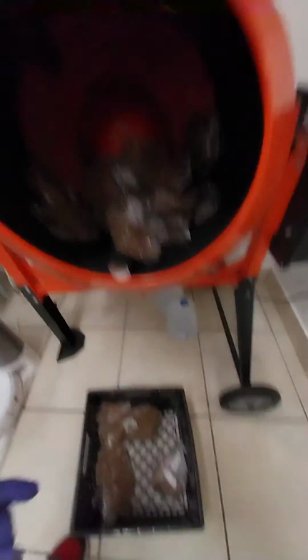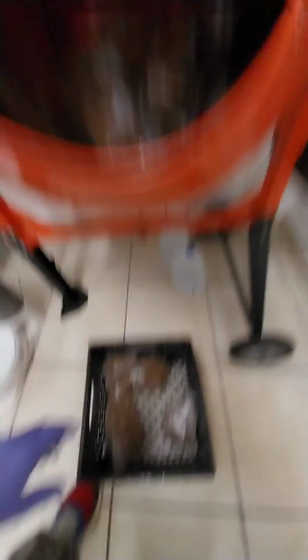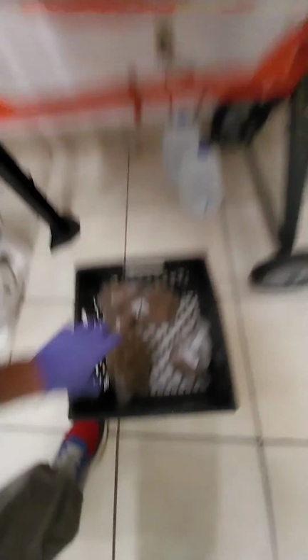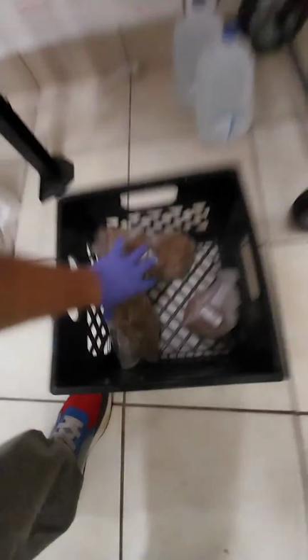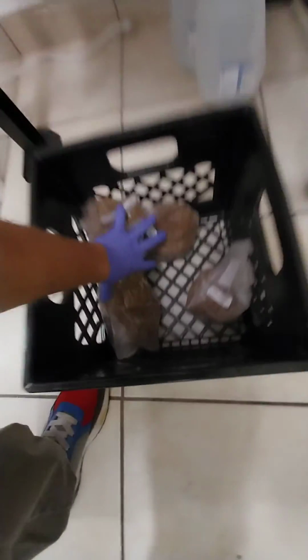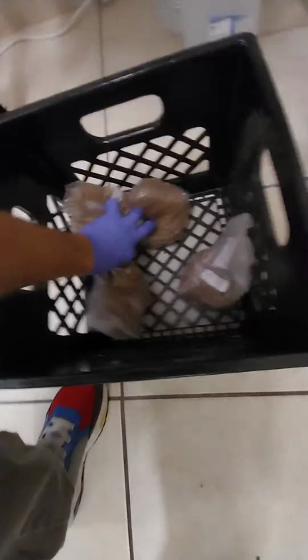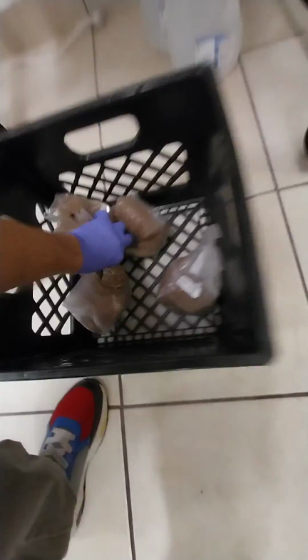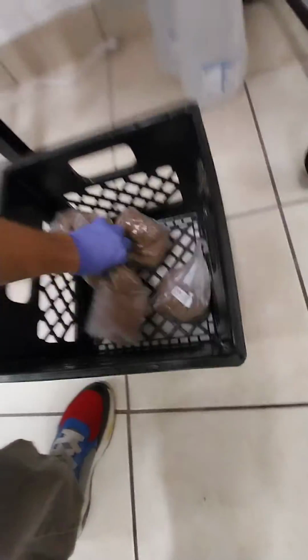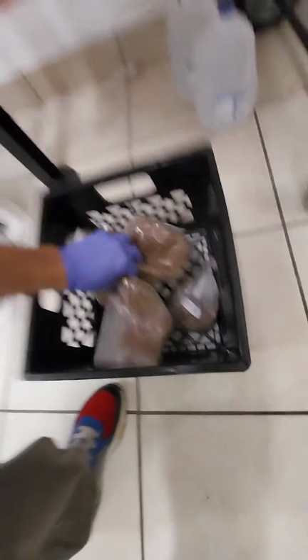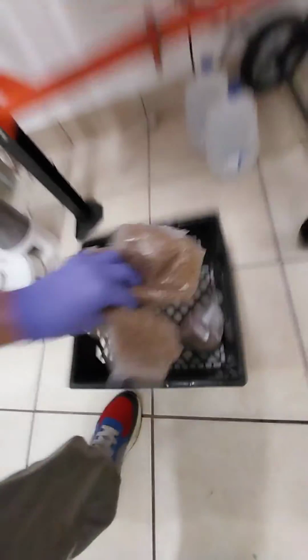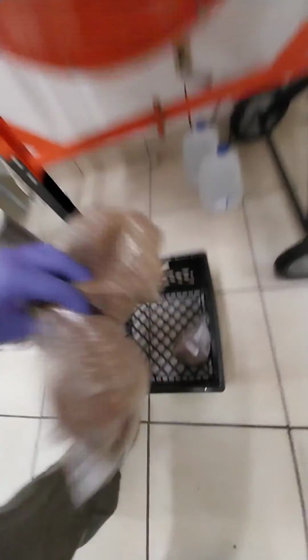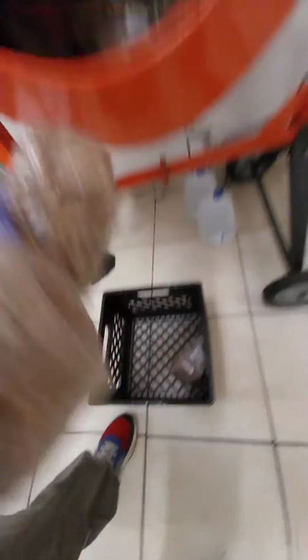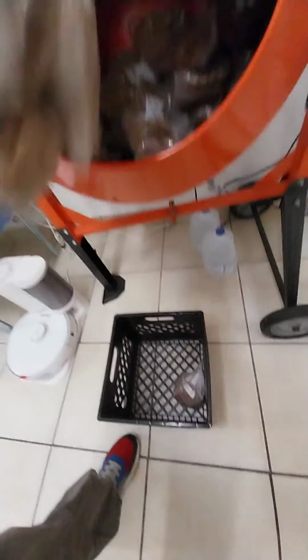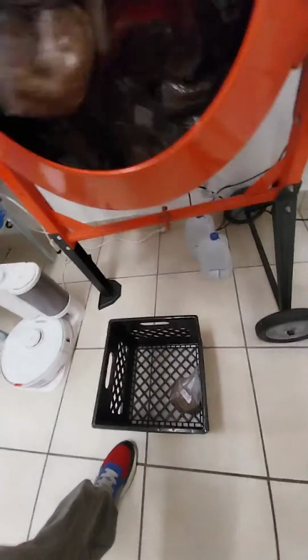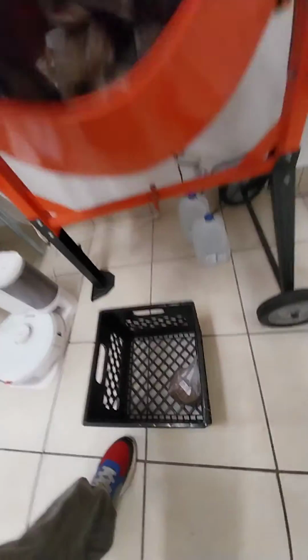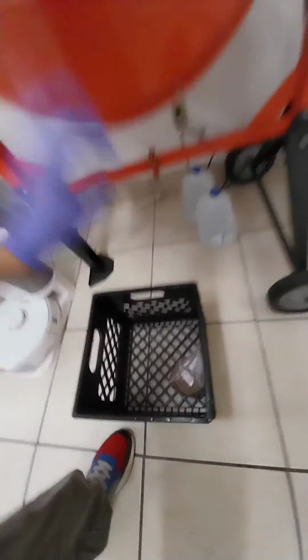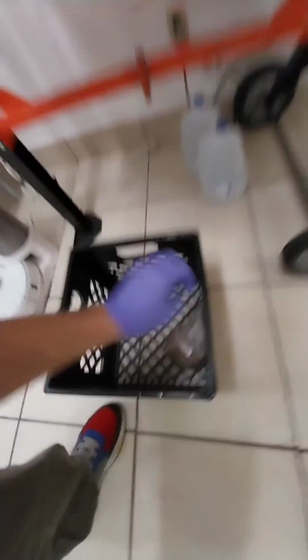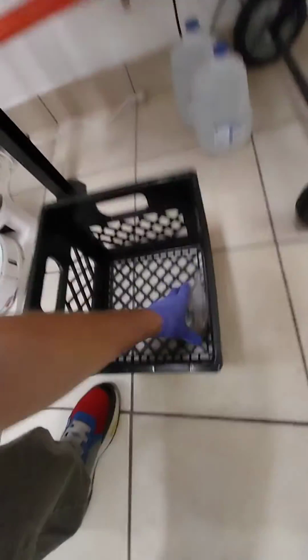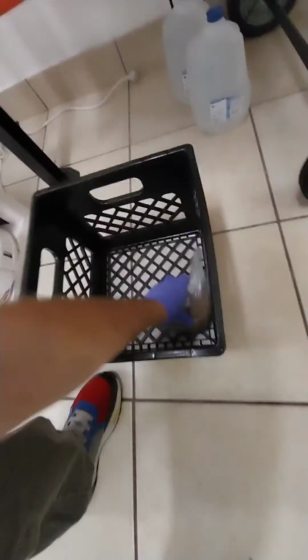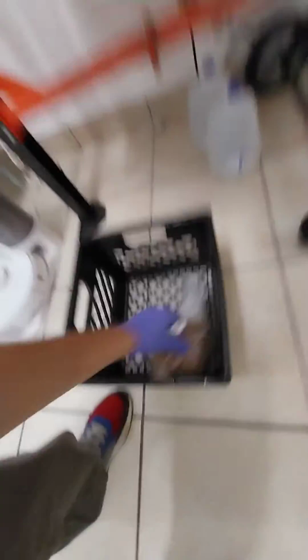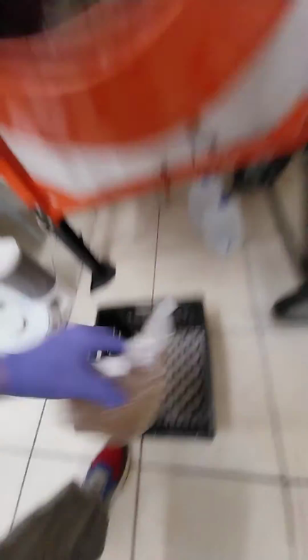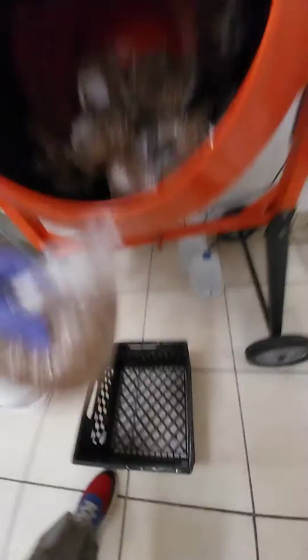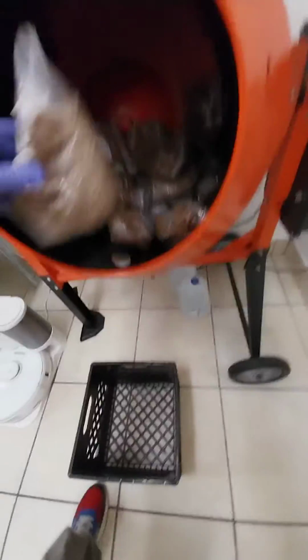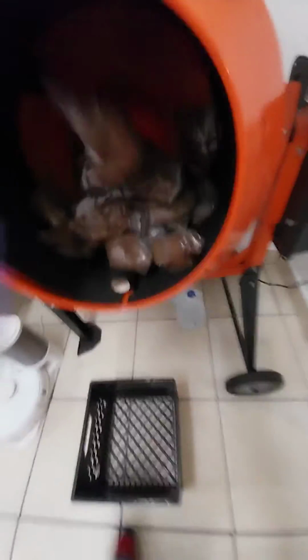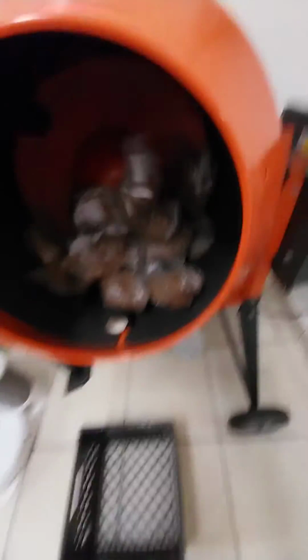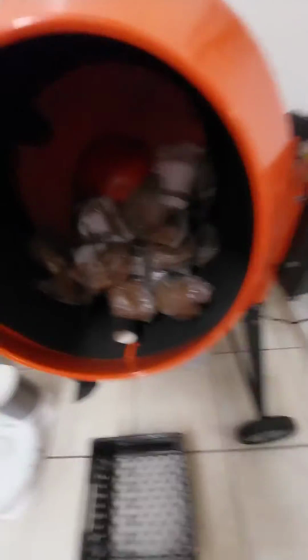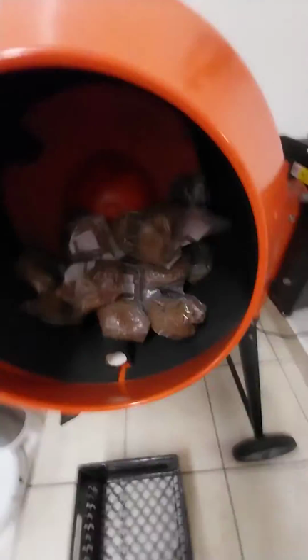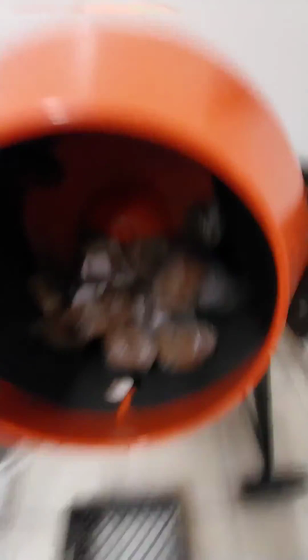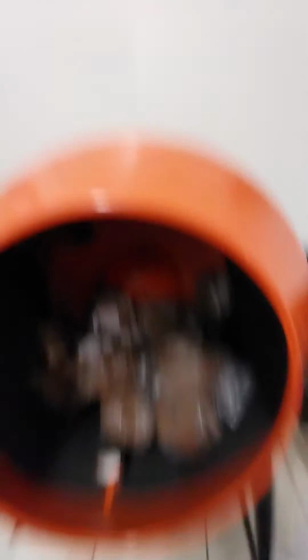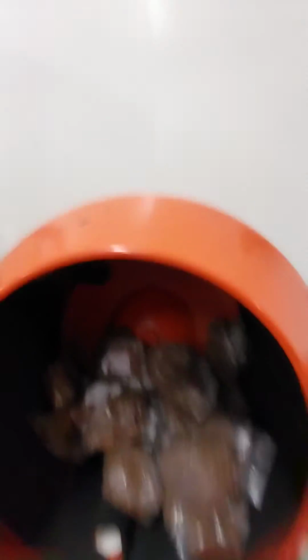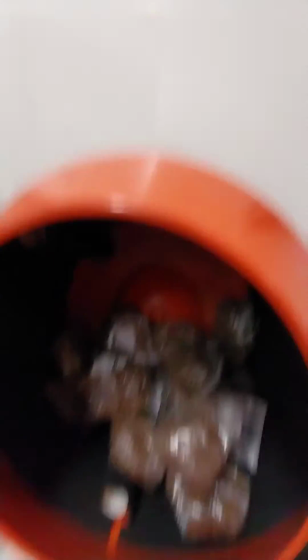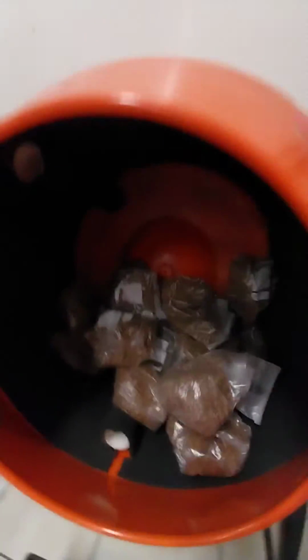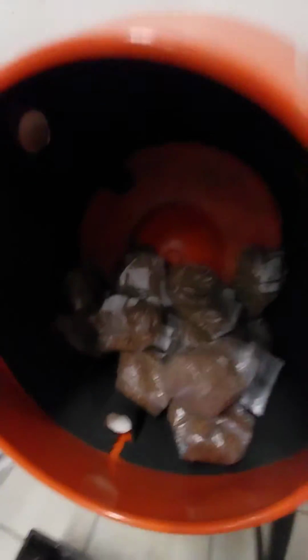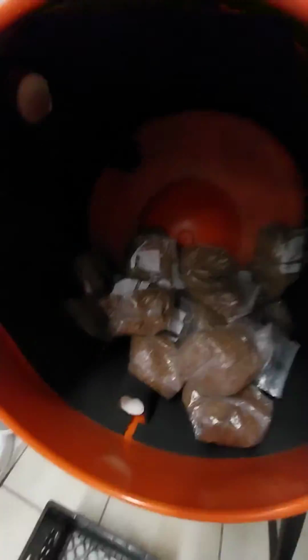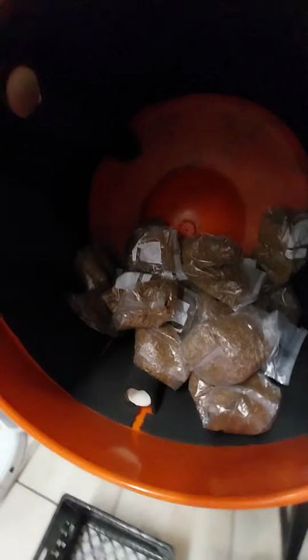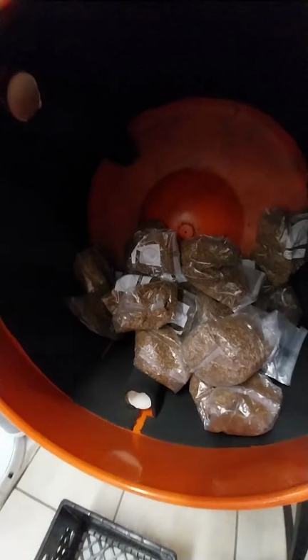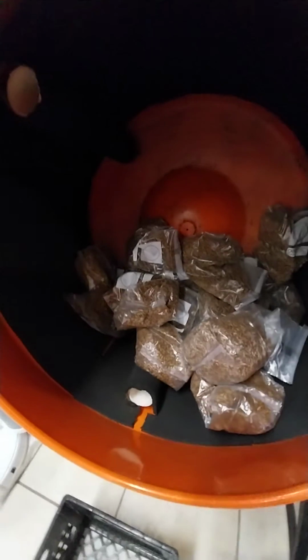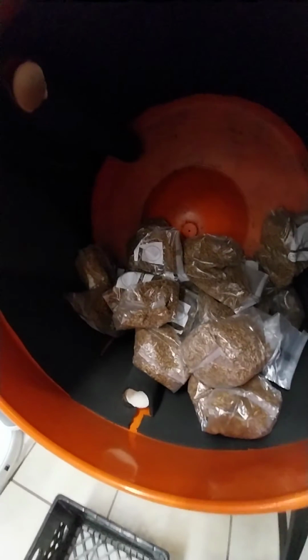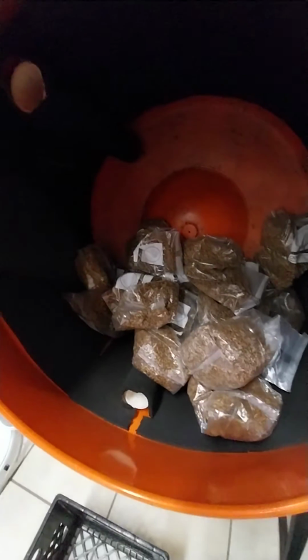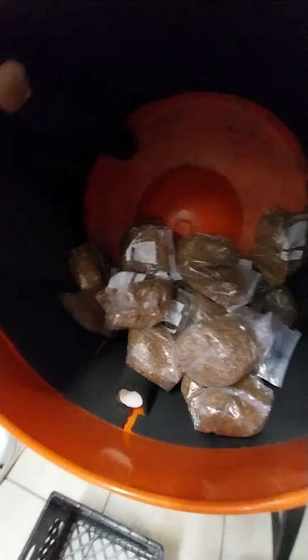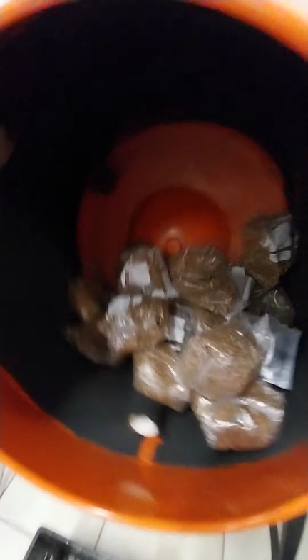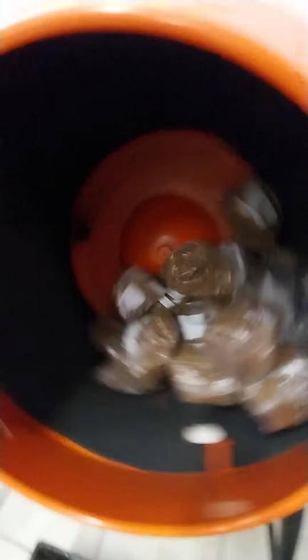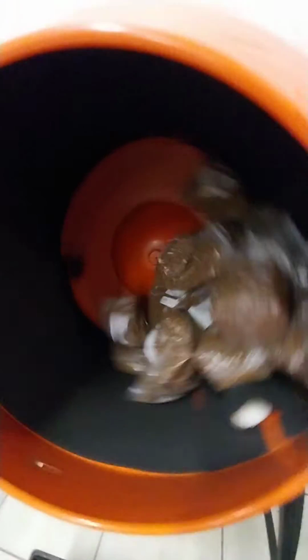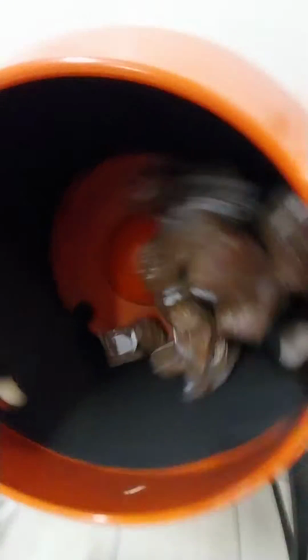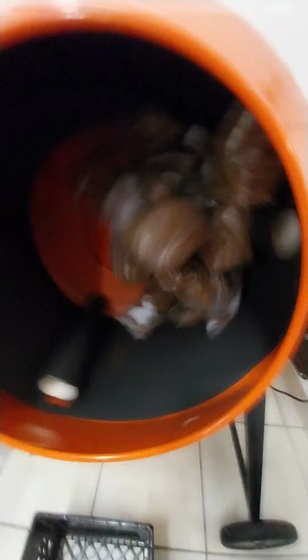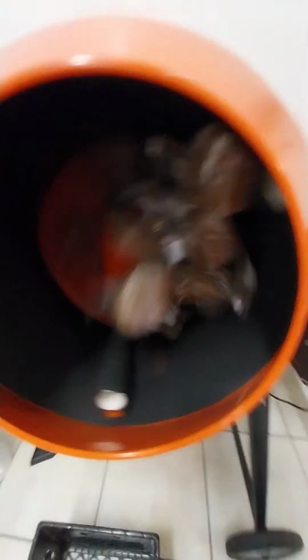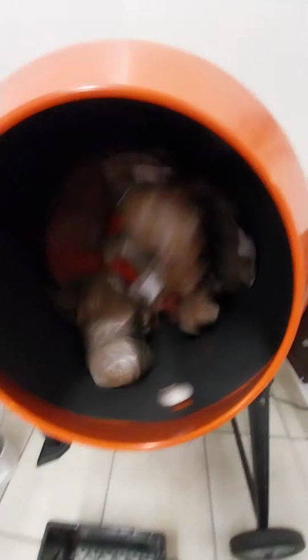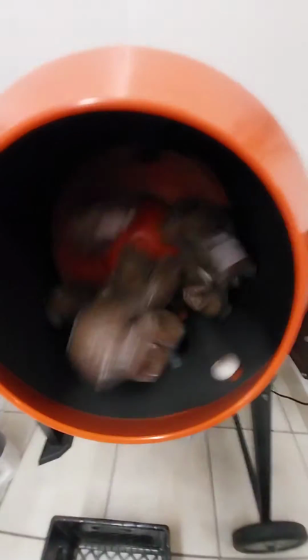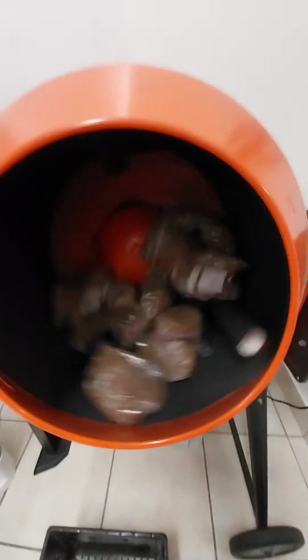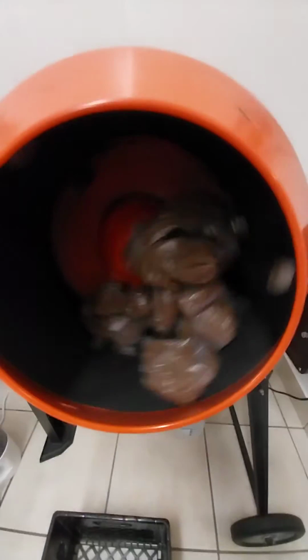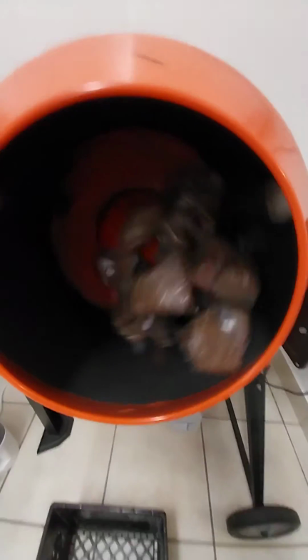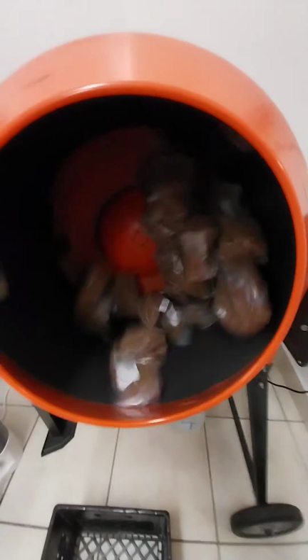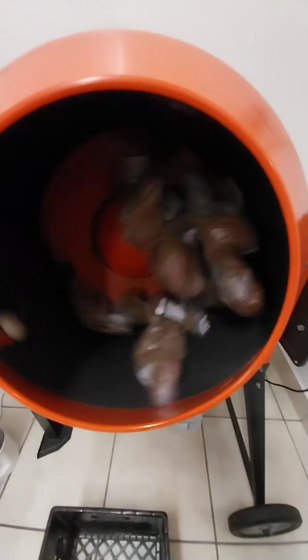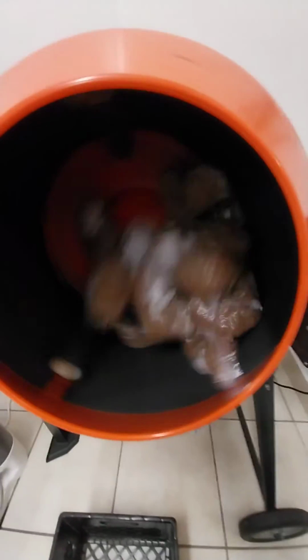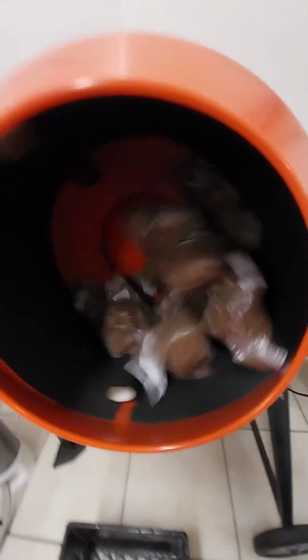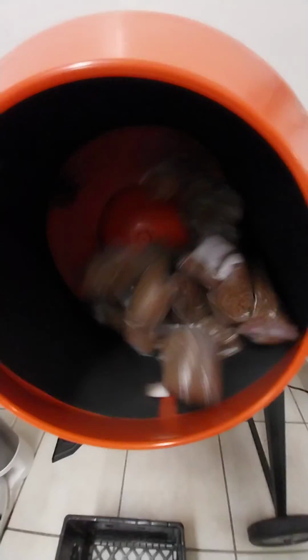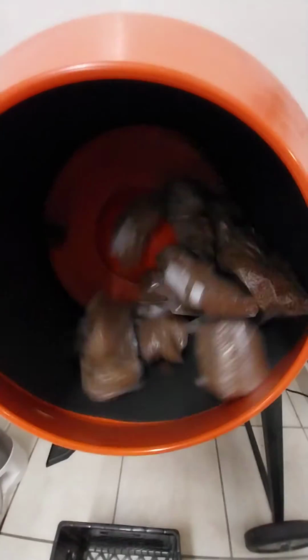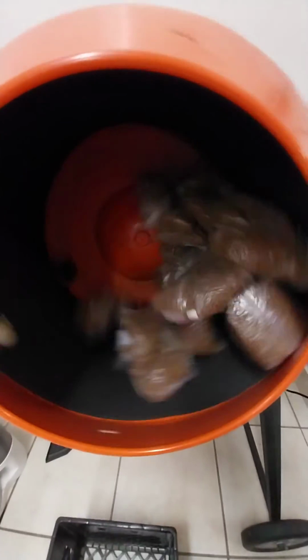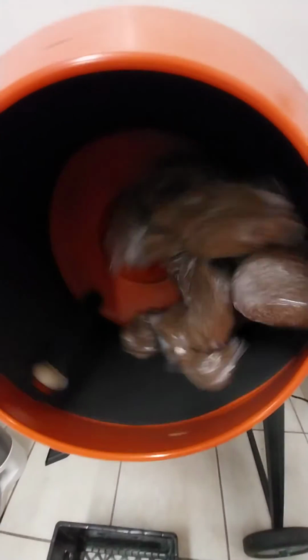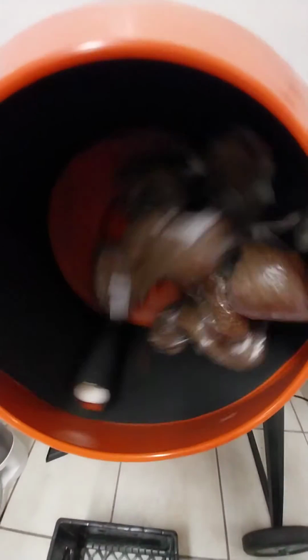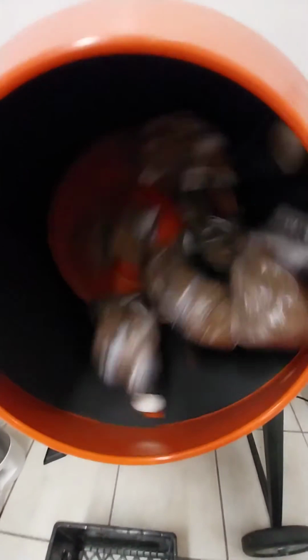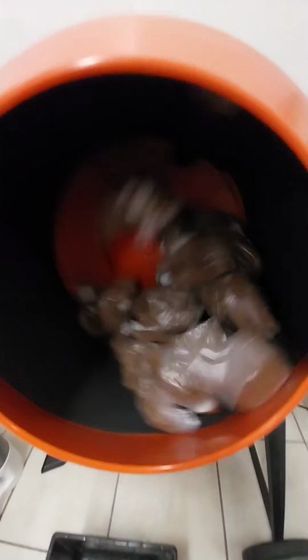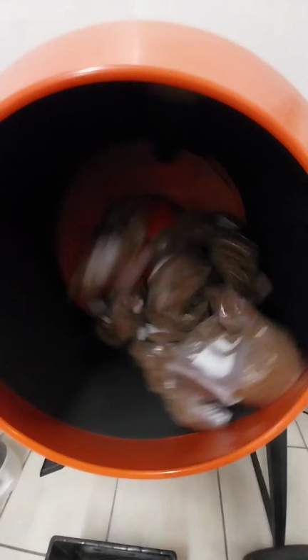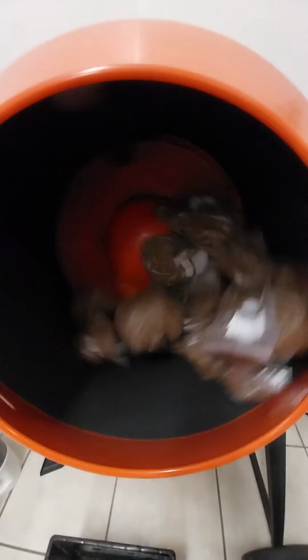I'll let you guys go by watching the end of this. Peace out — liquidfungi.com y'all.